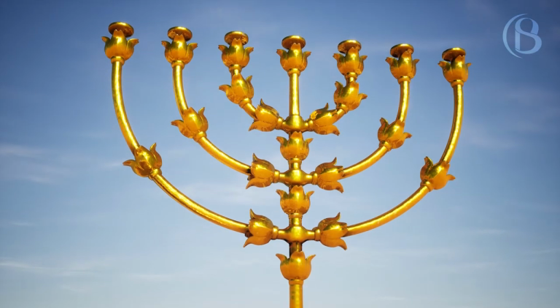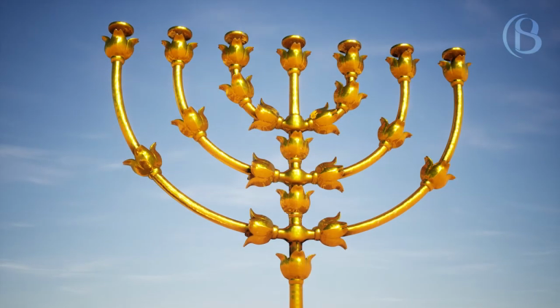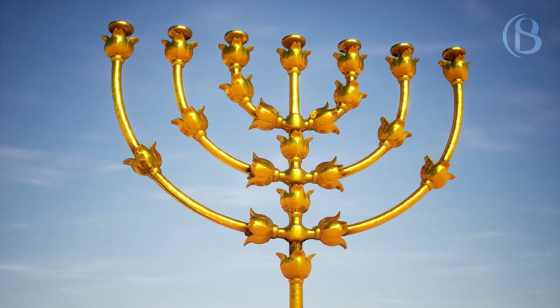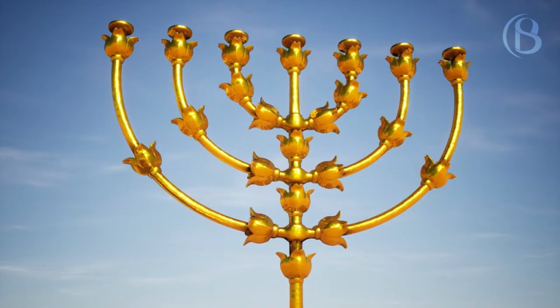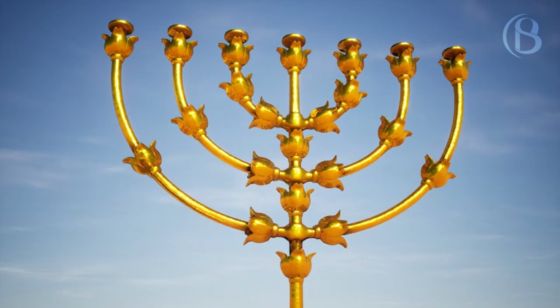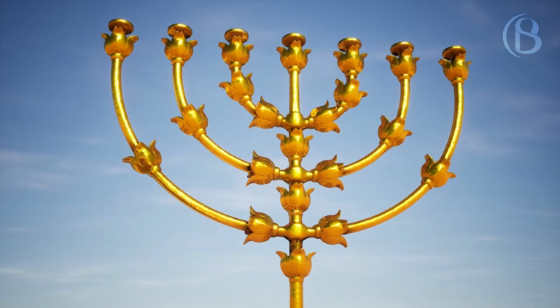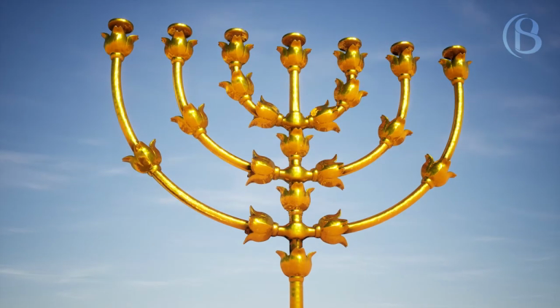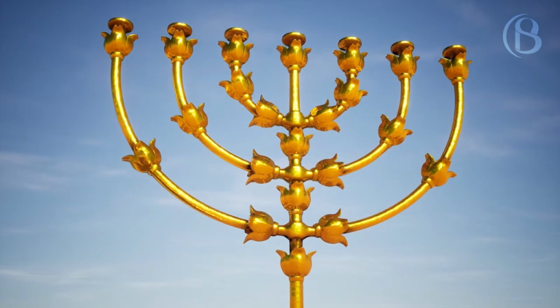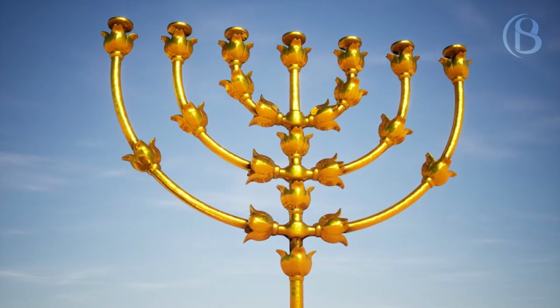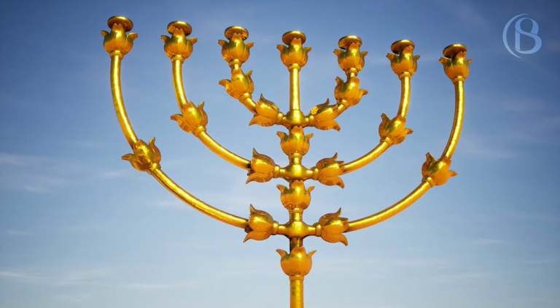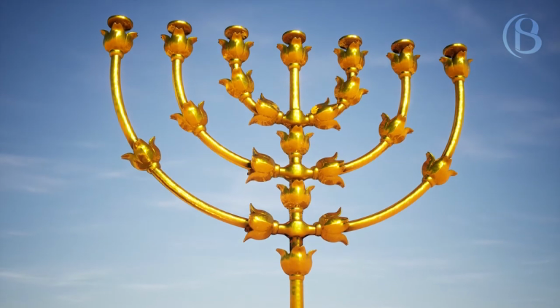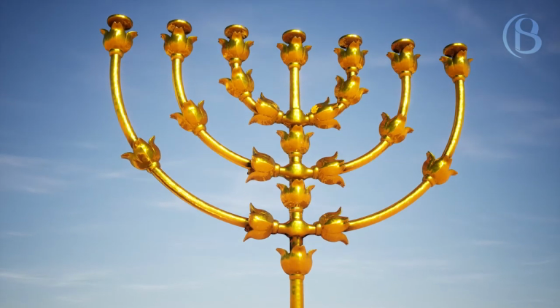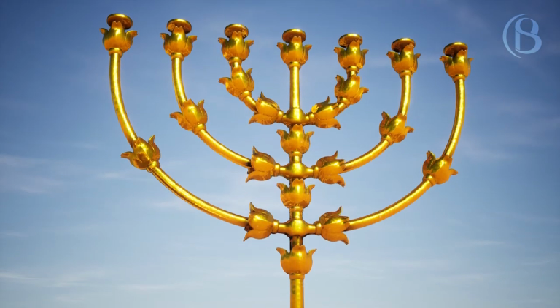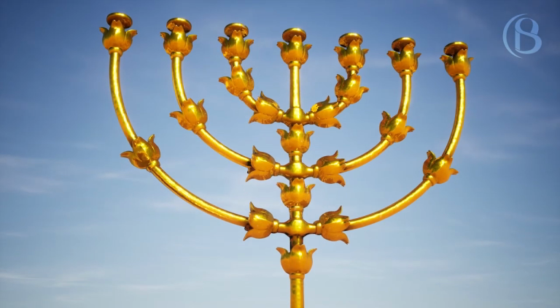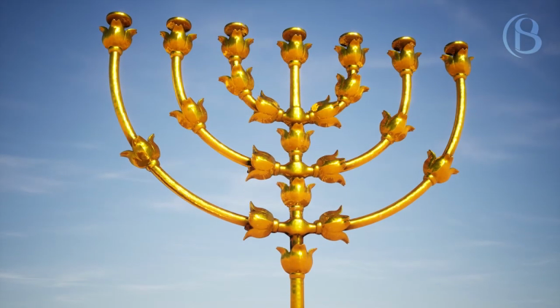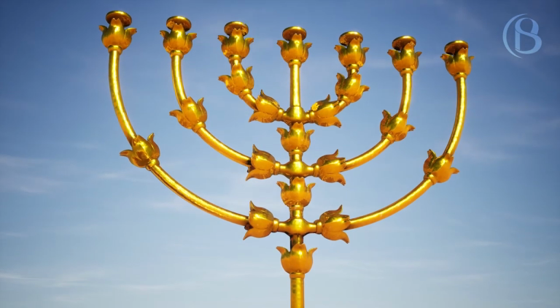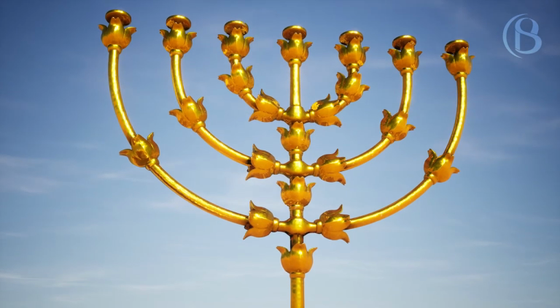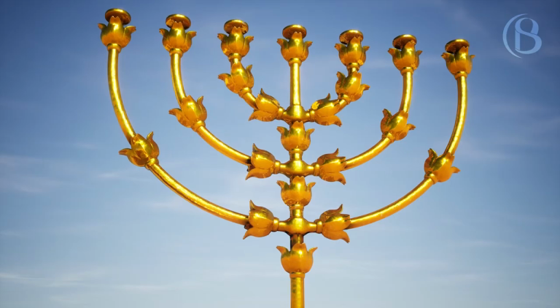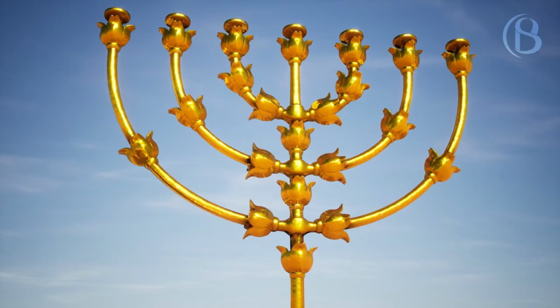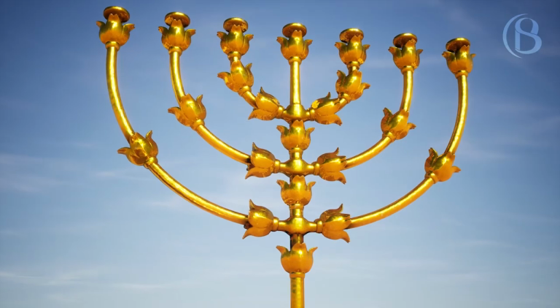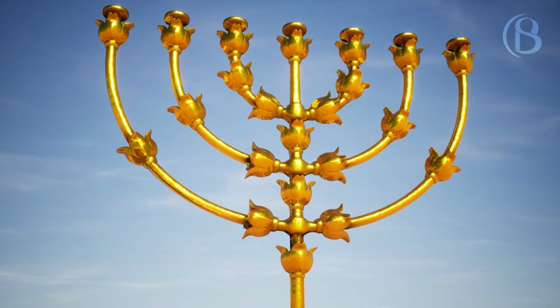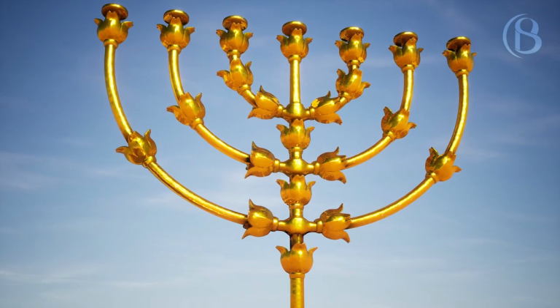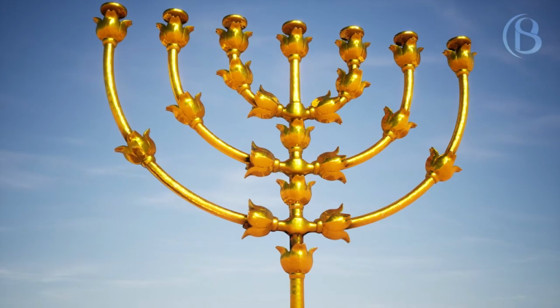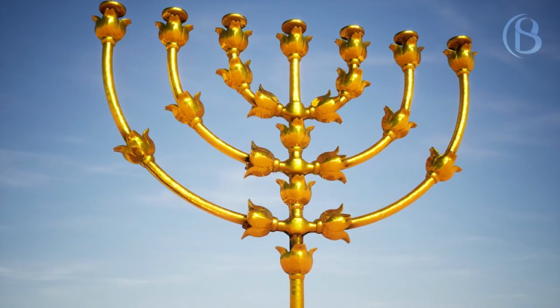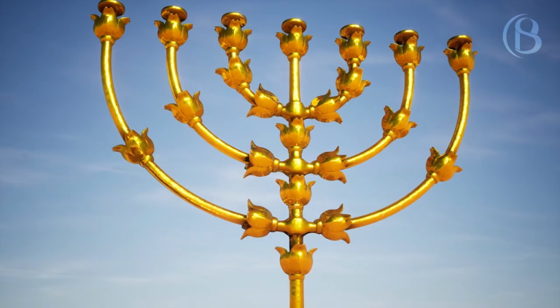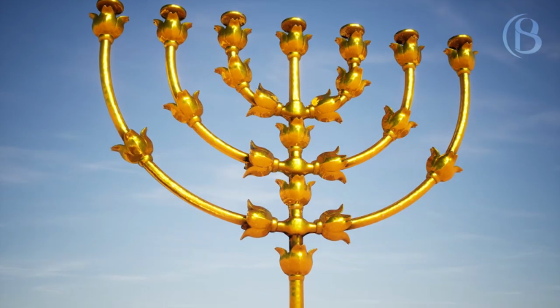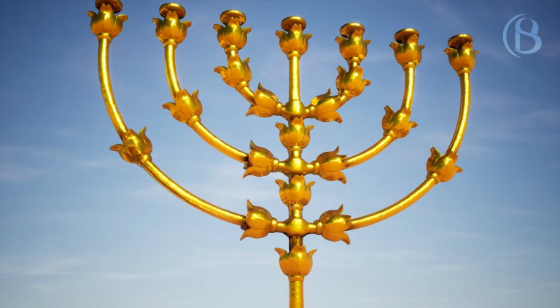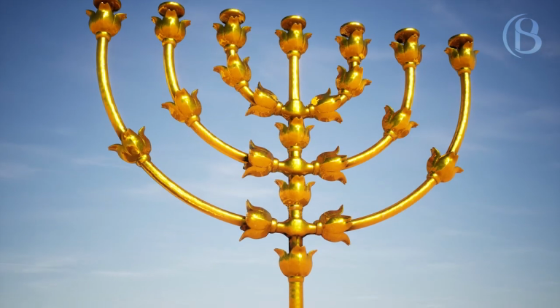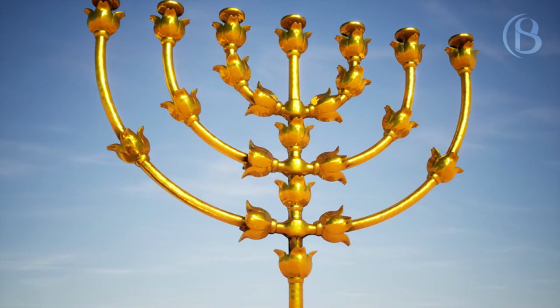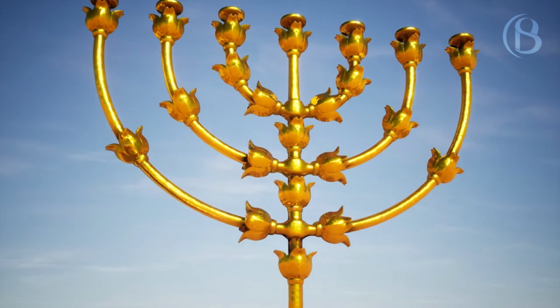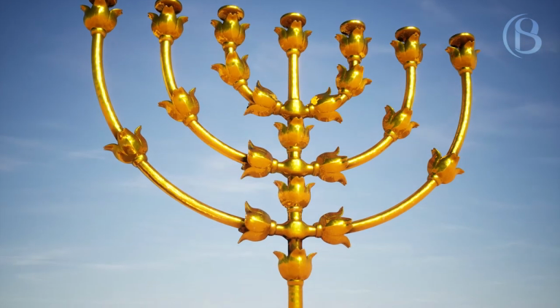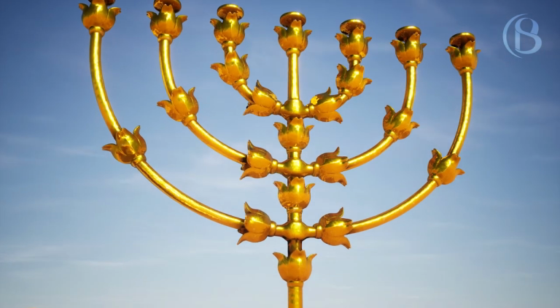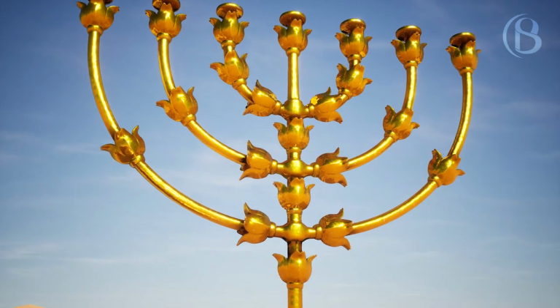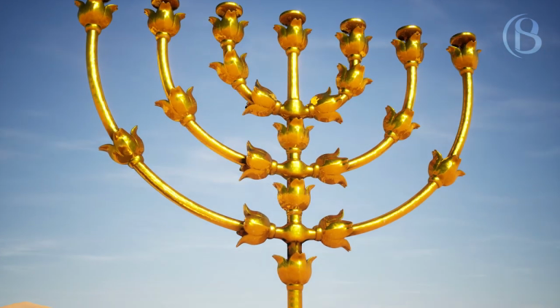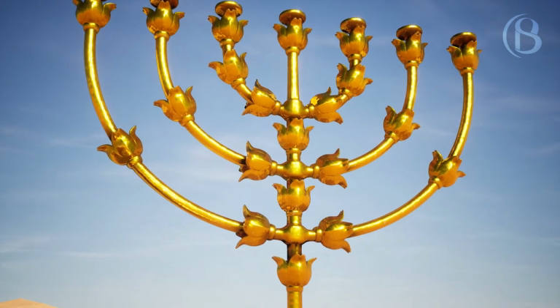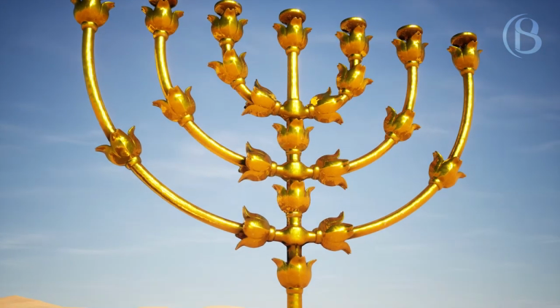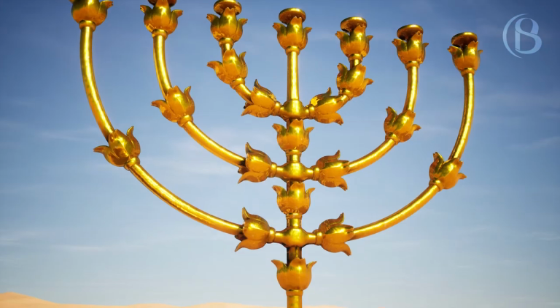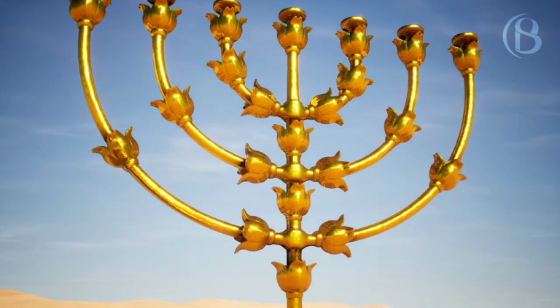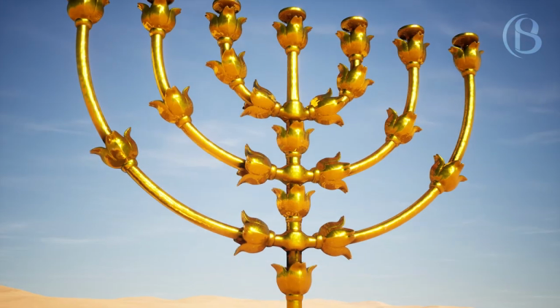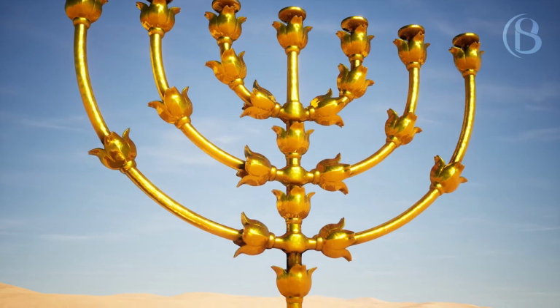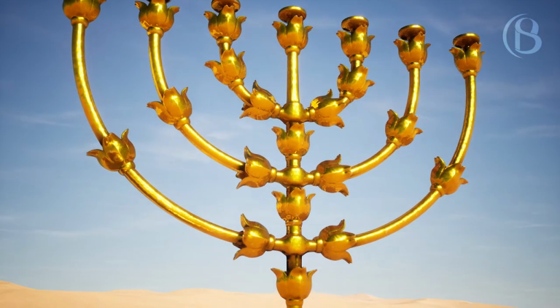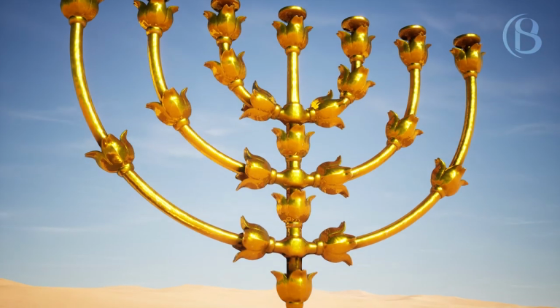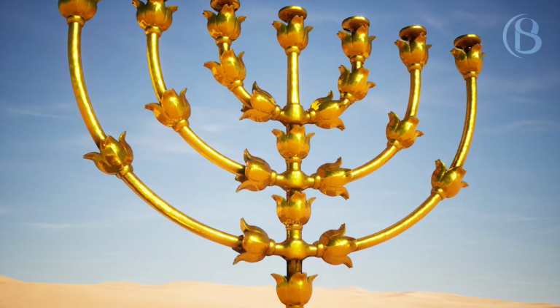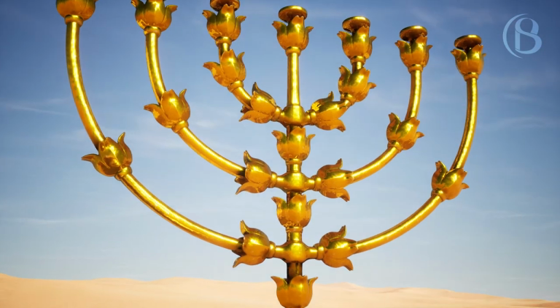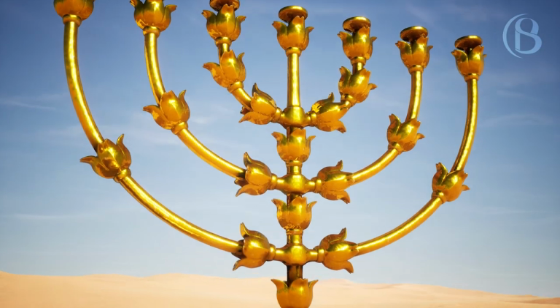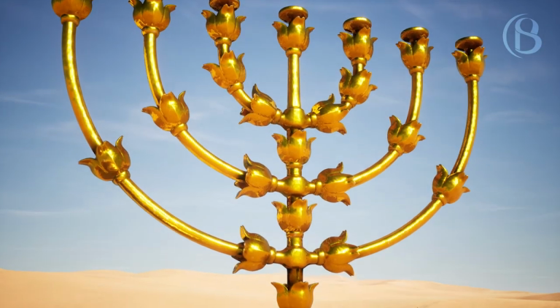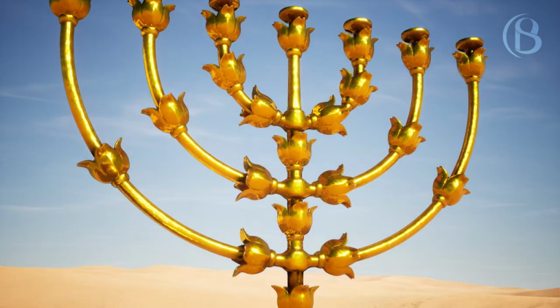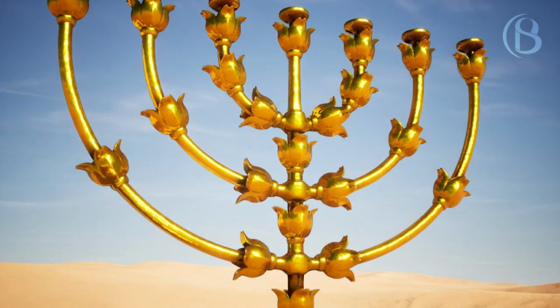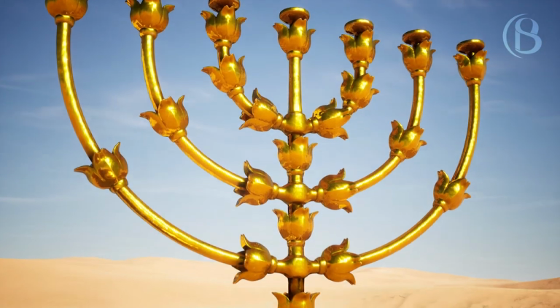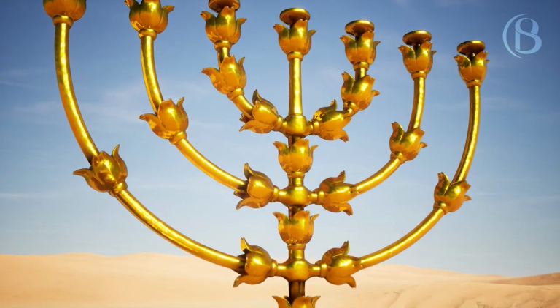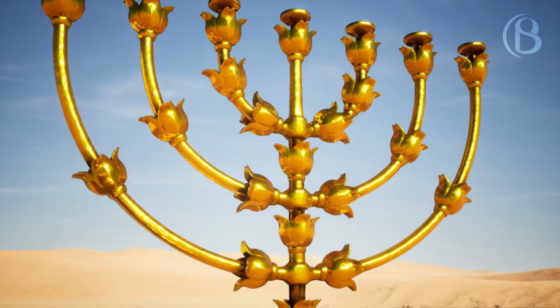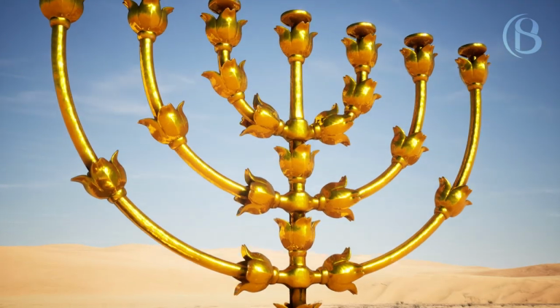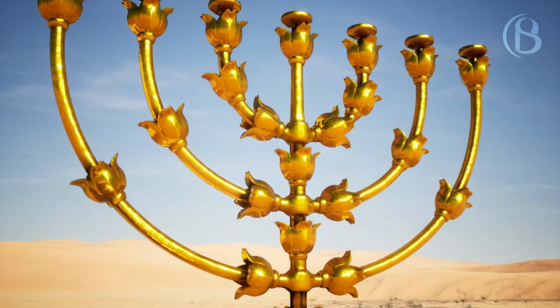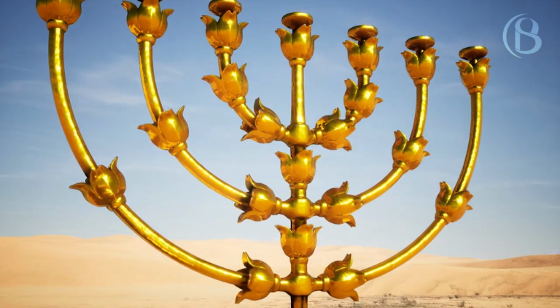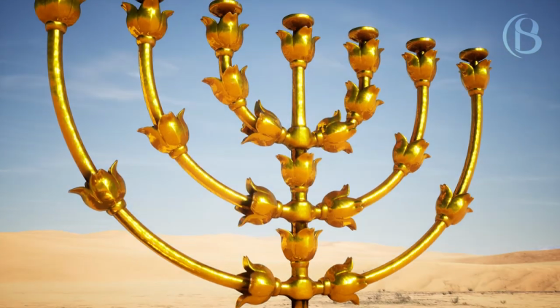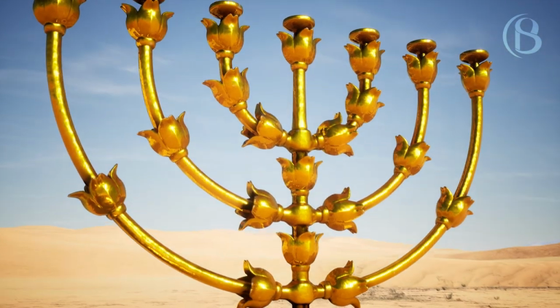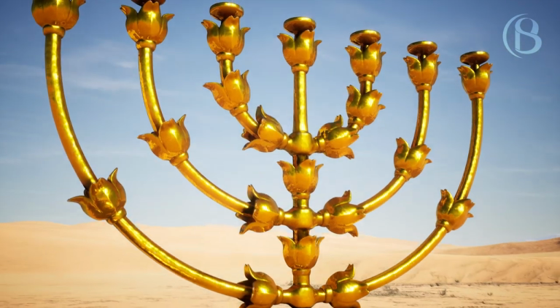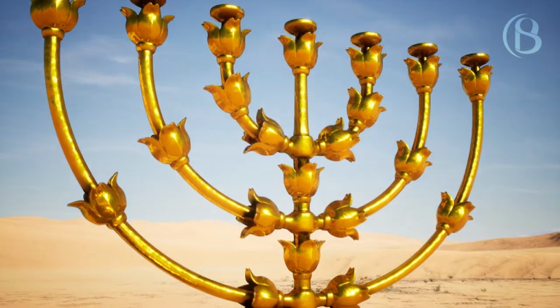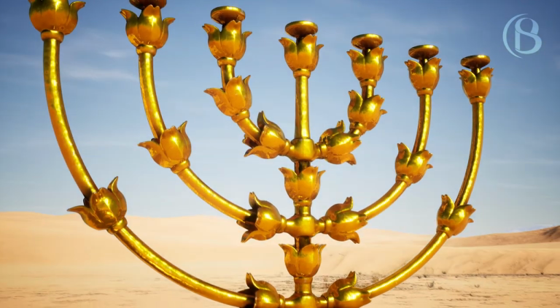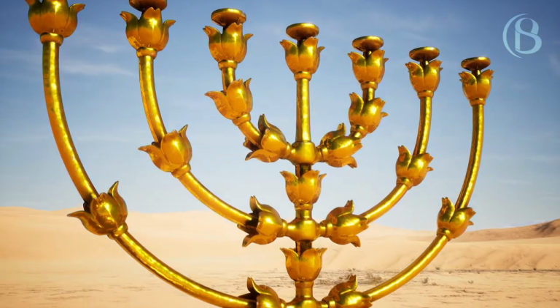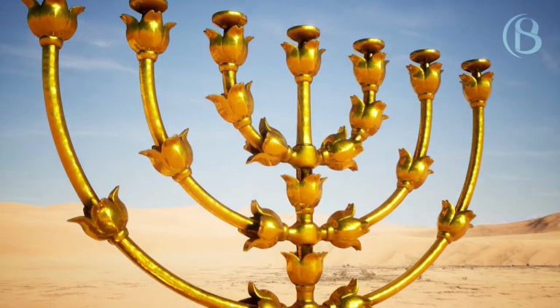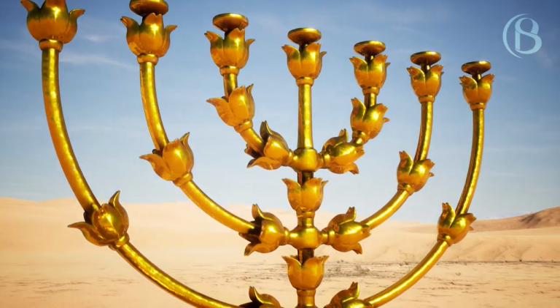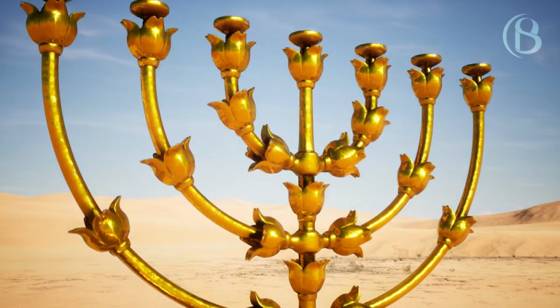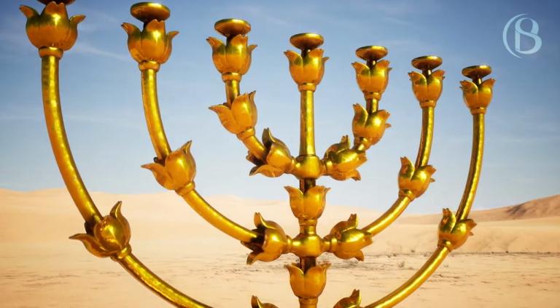Their knobs and their branches shall be of one piece. All of it shall be of one hammered piece of pure gold.